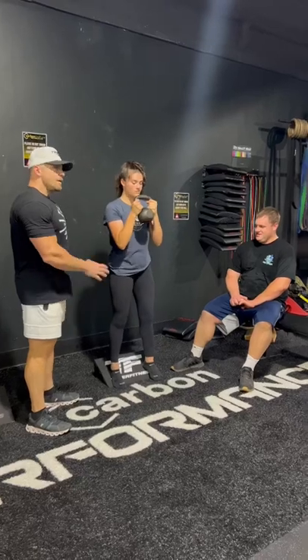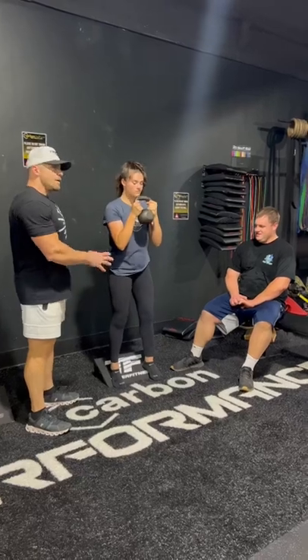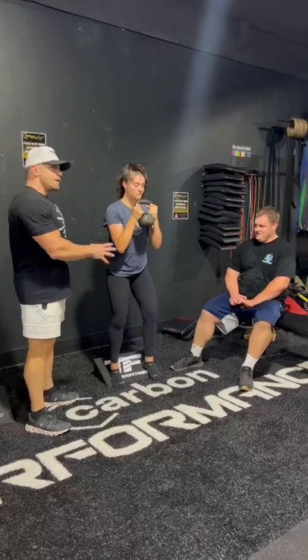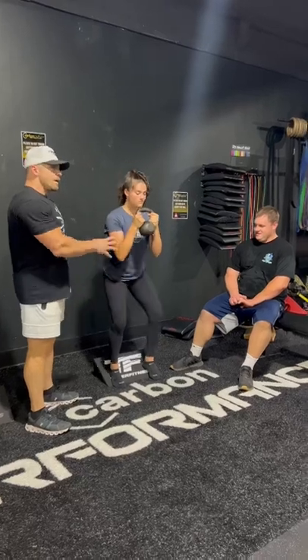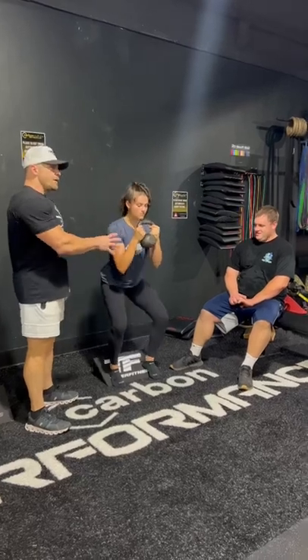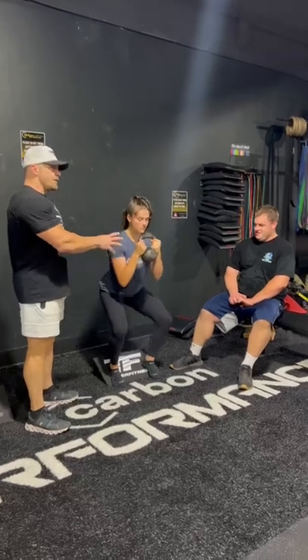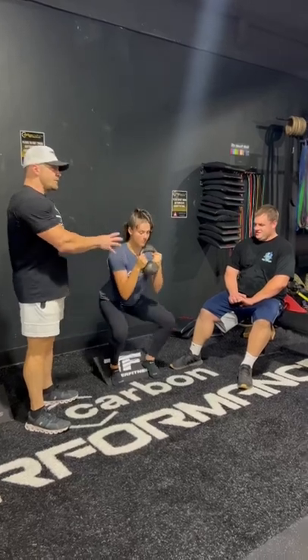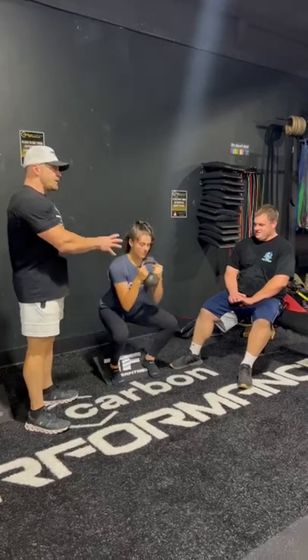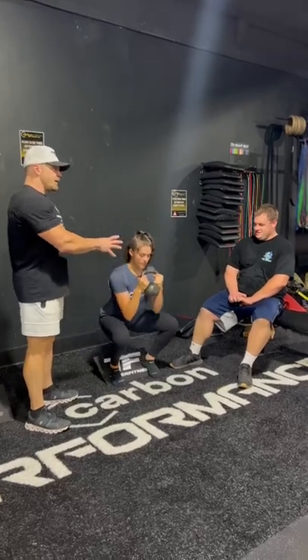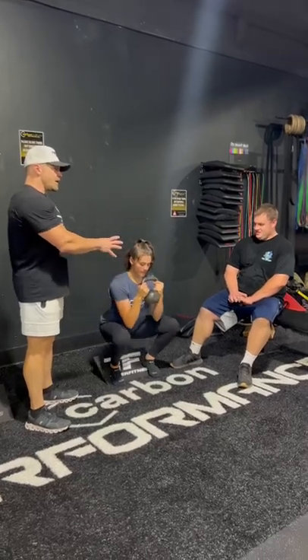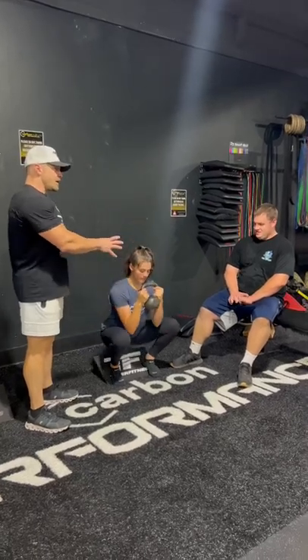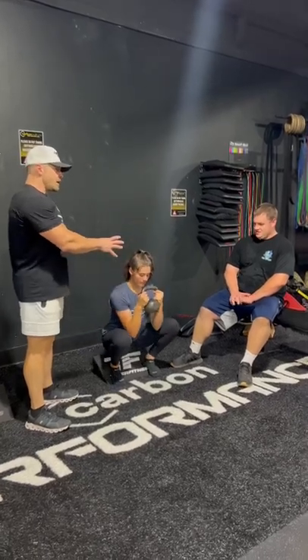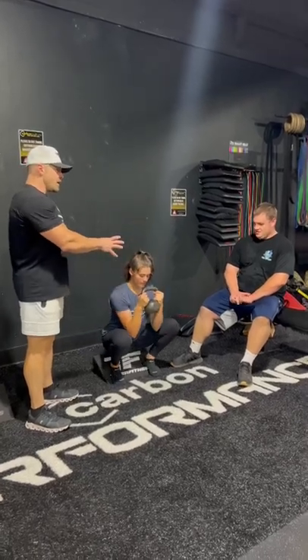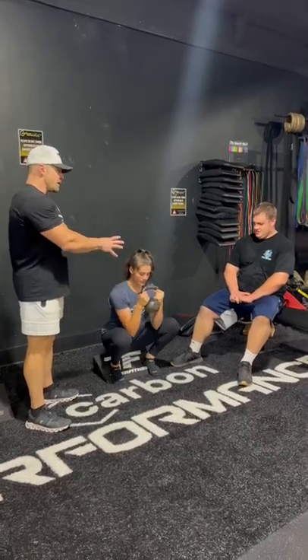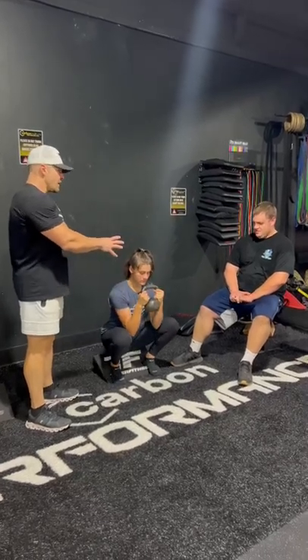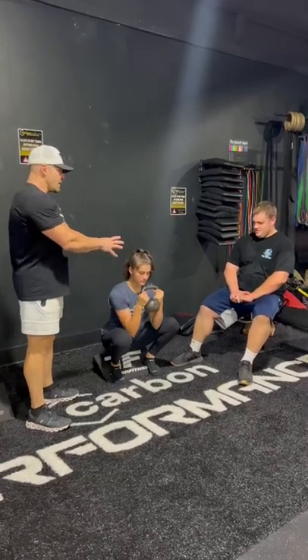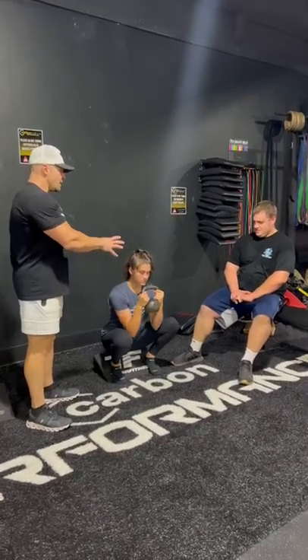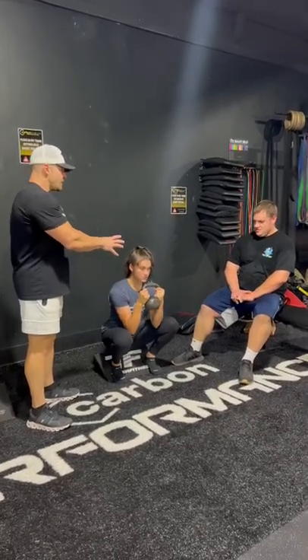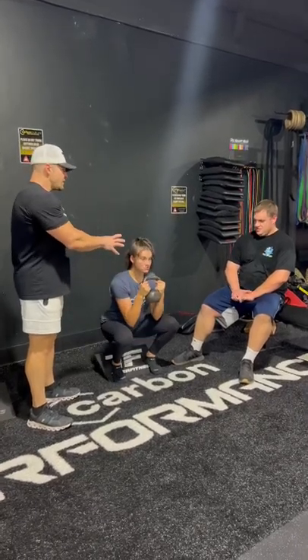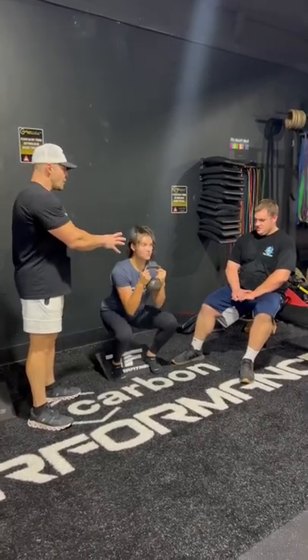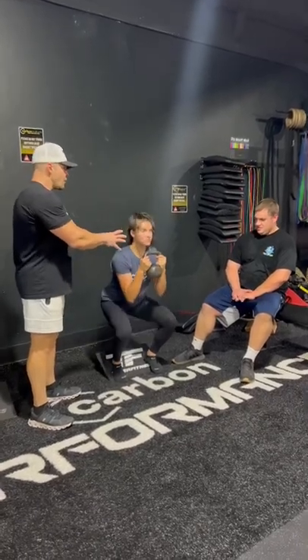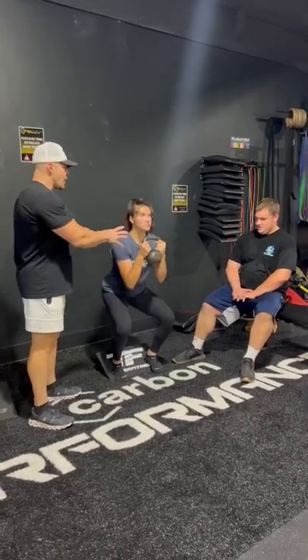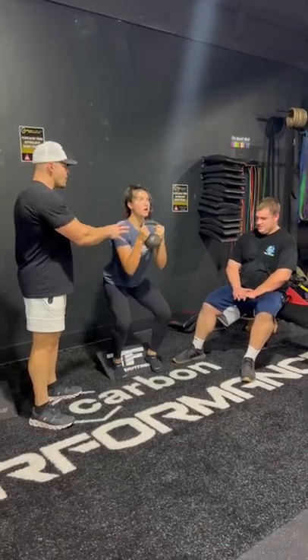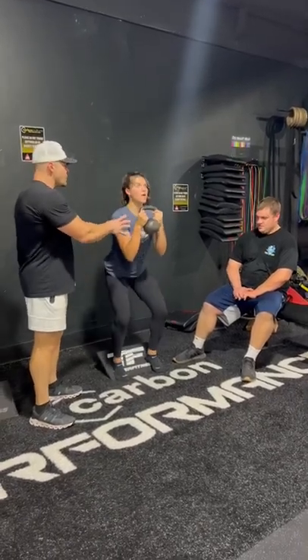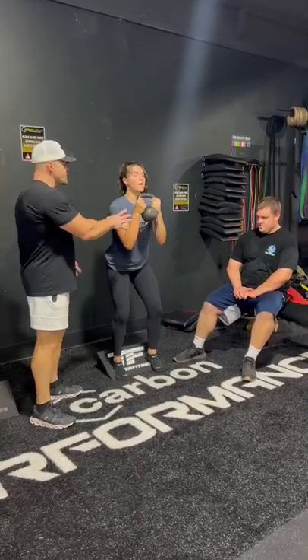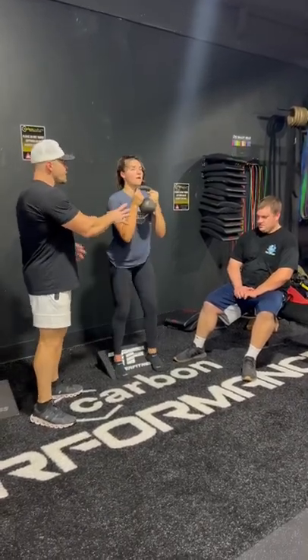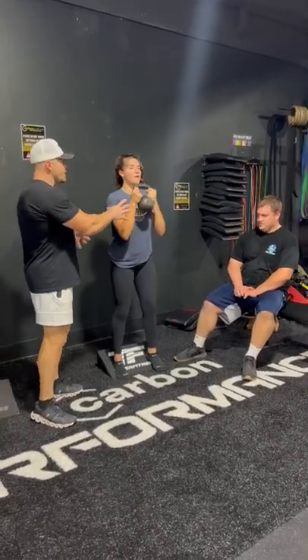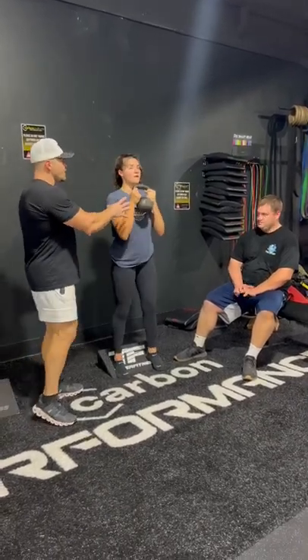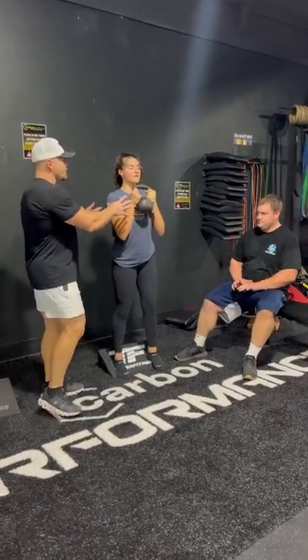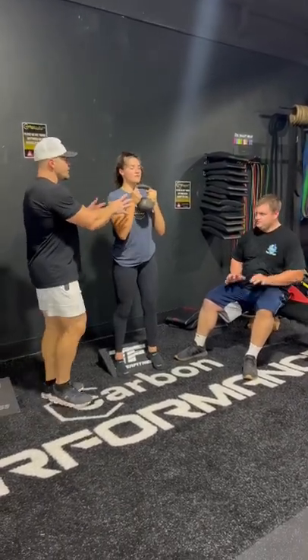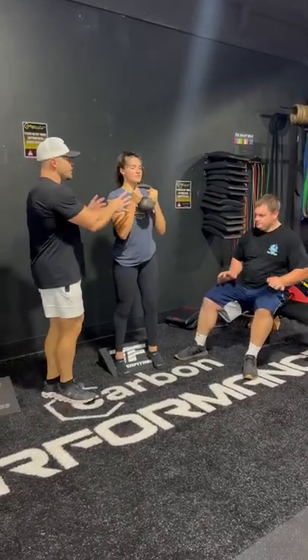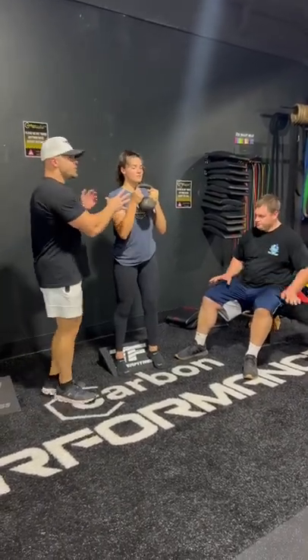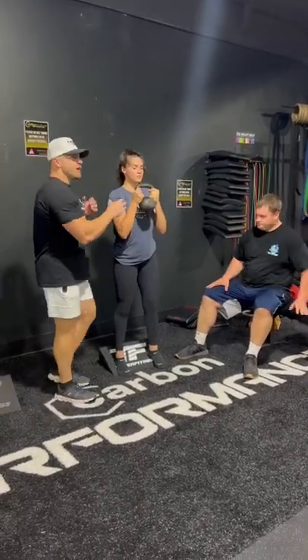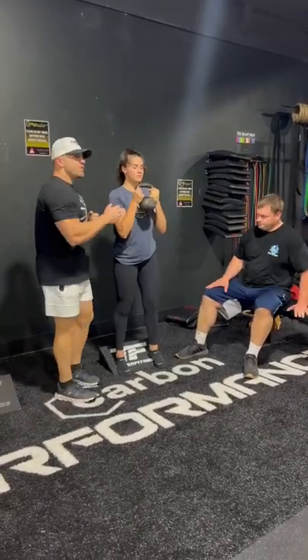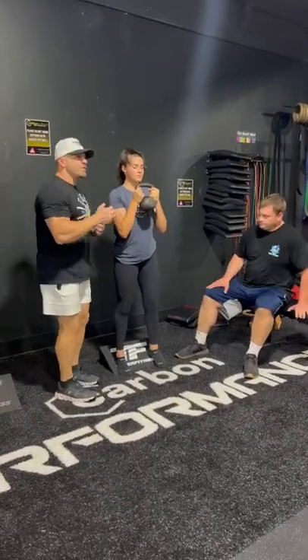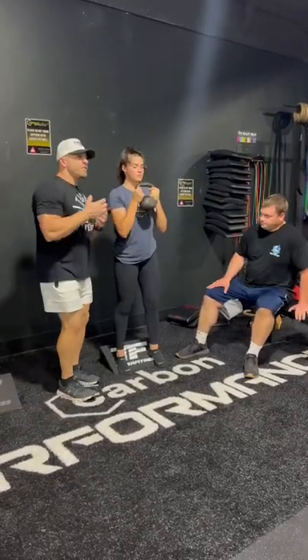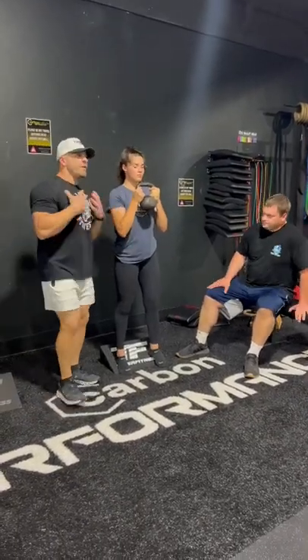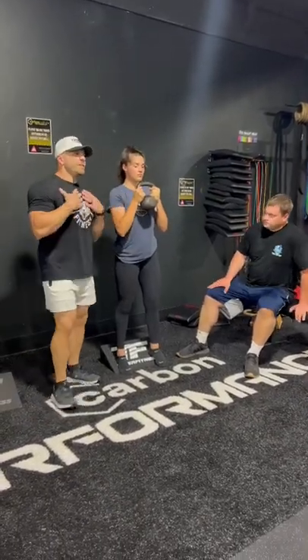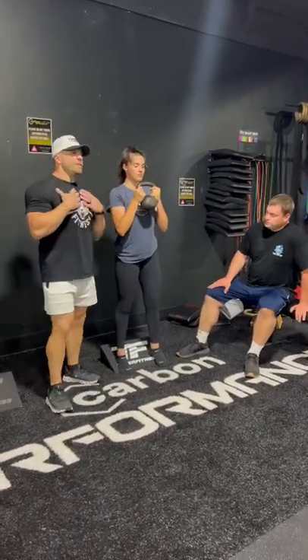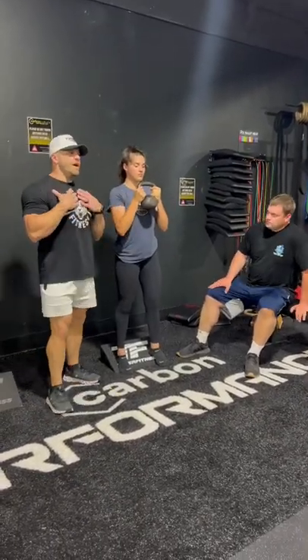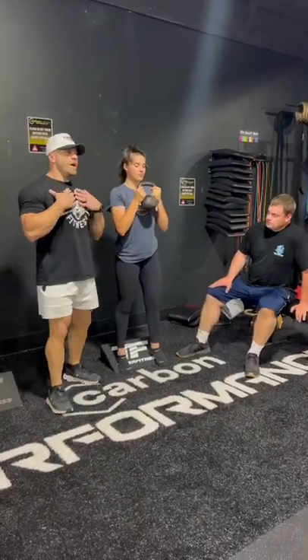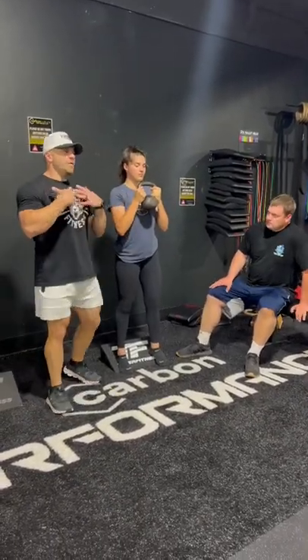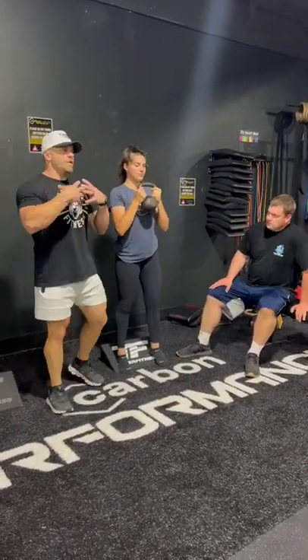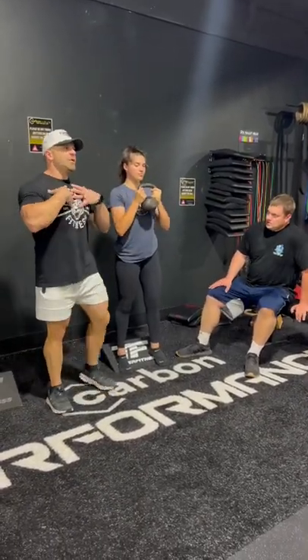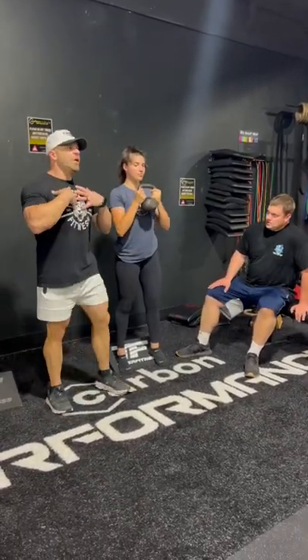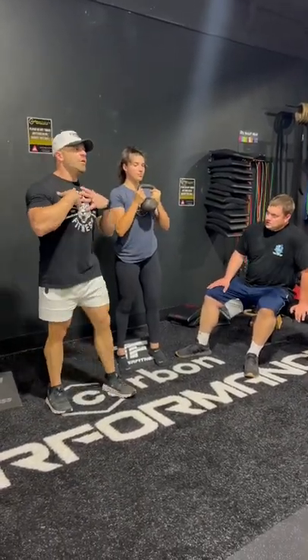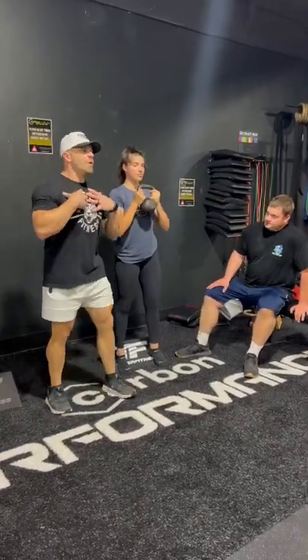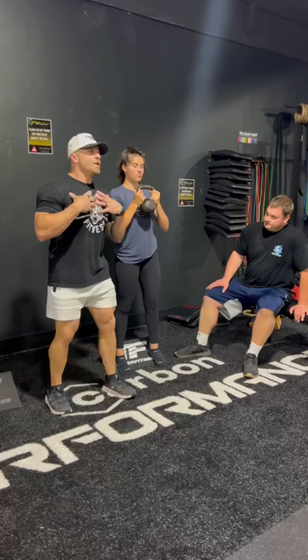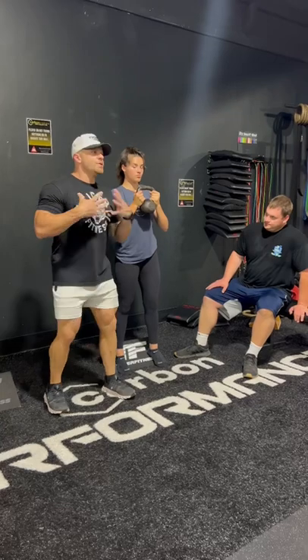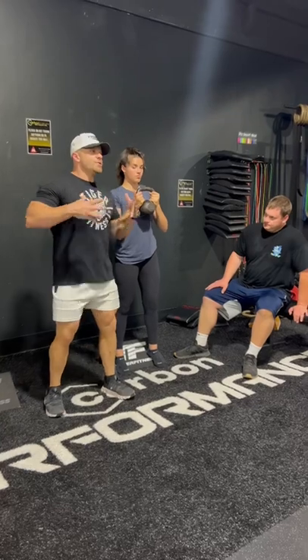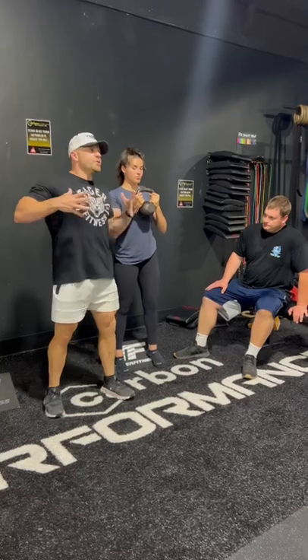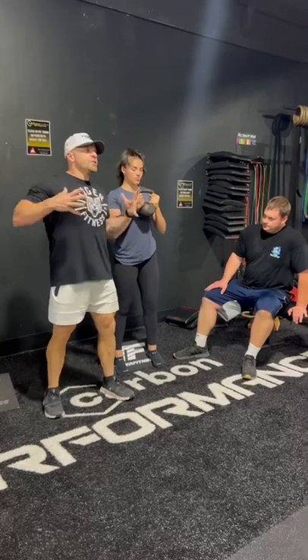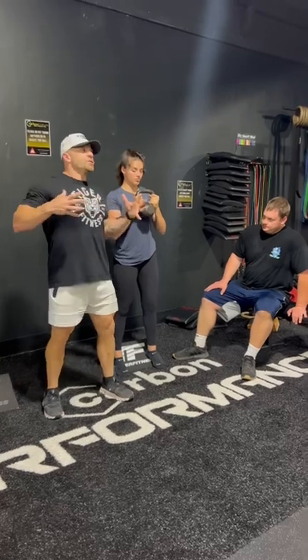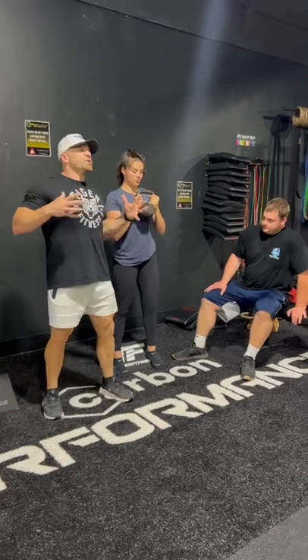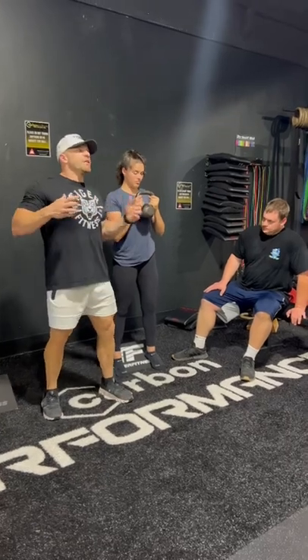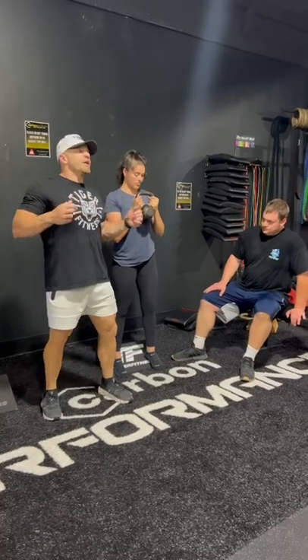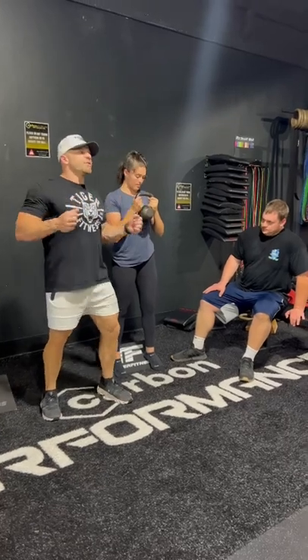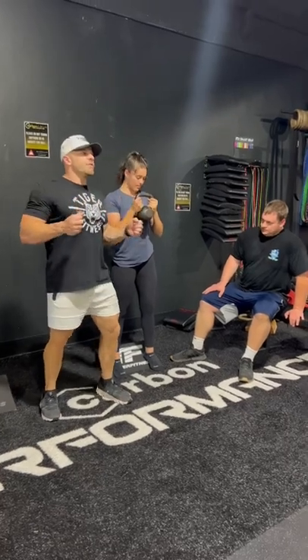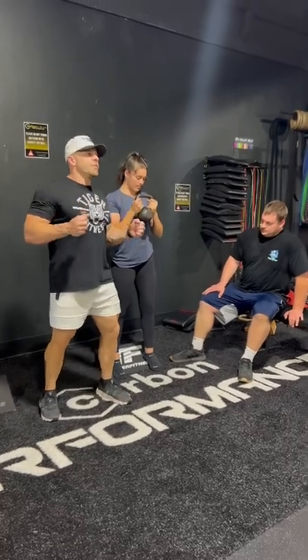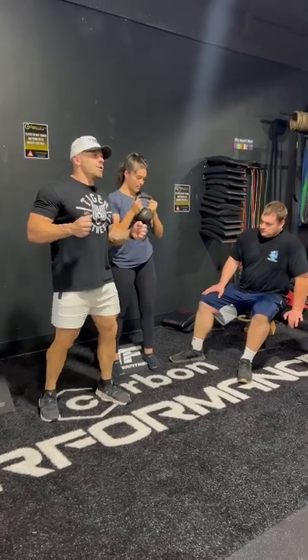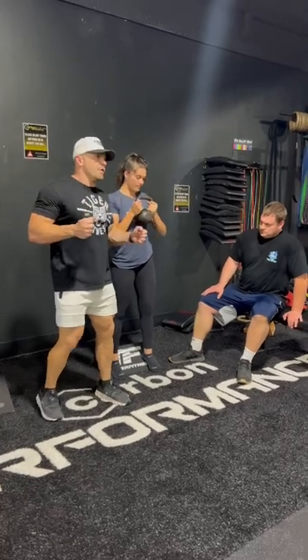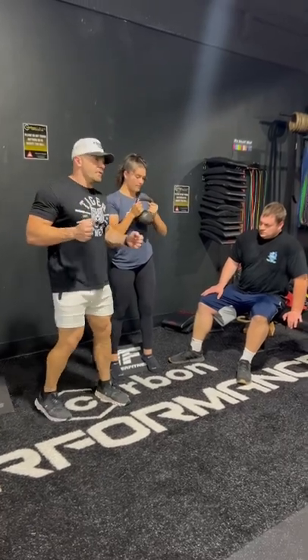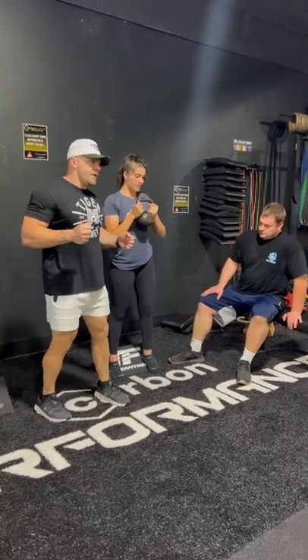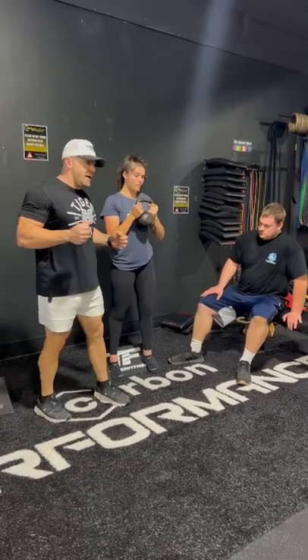Can everybody see? So what I want you to notice is her chest is facing out. The logo on your shirt, show that to the world.